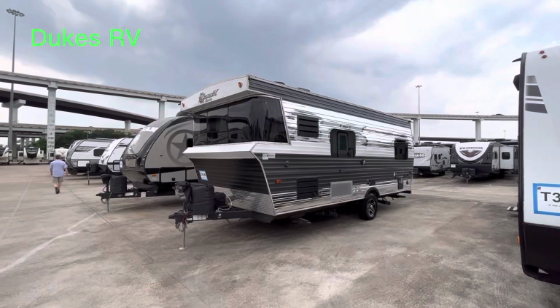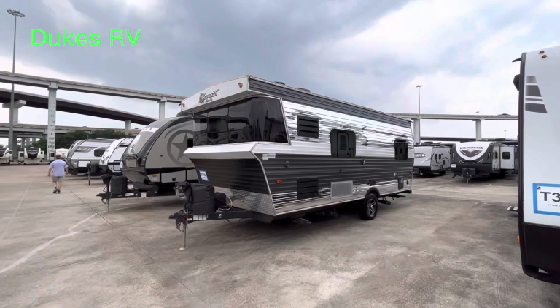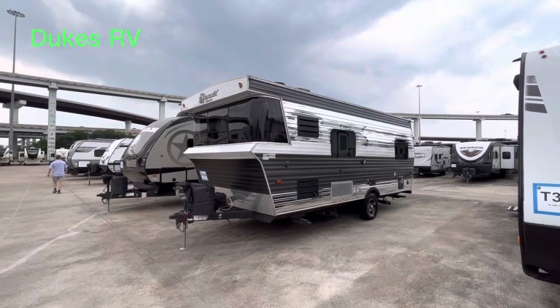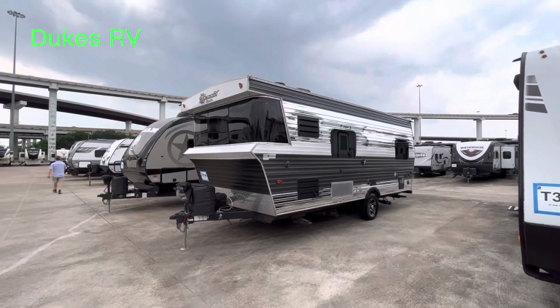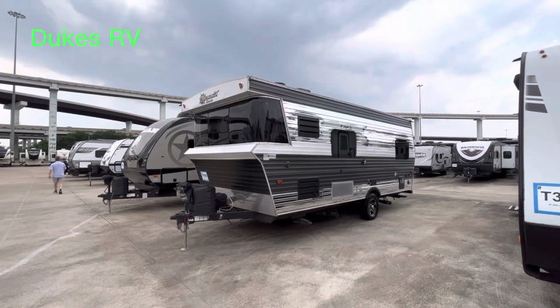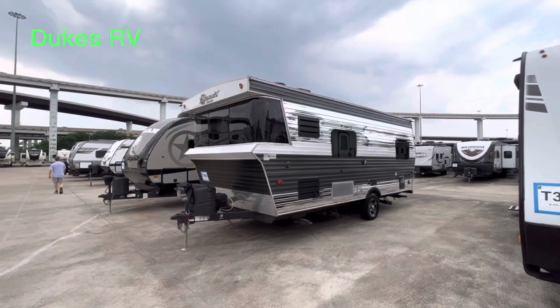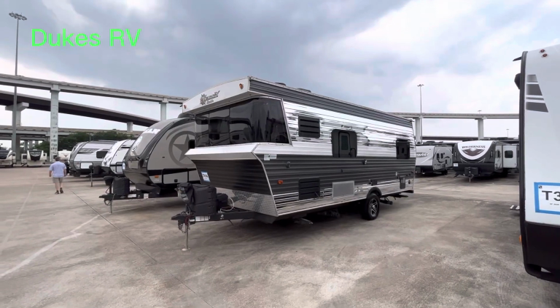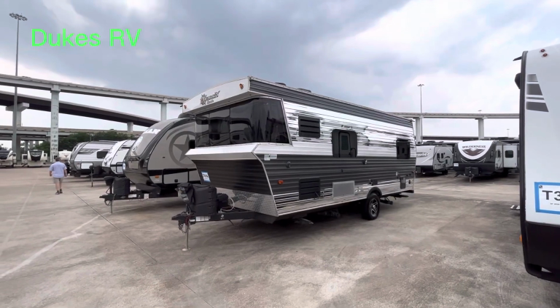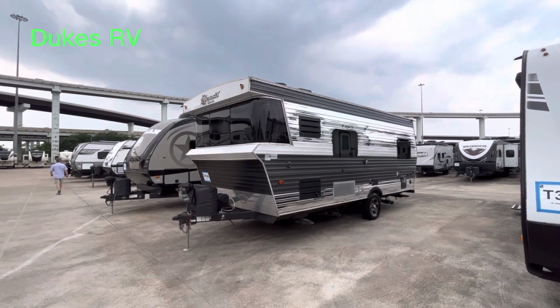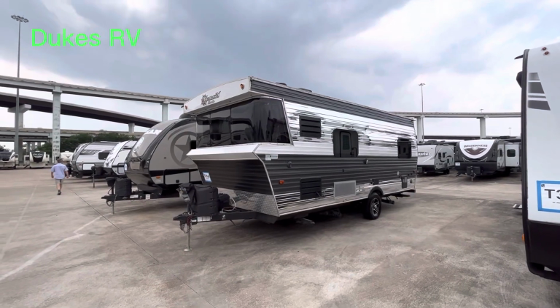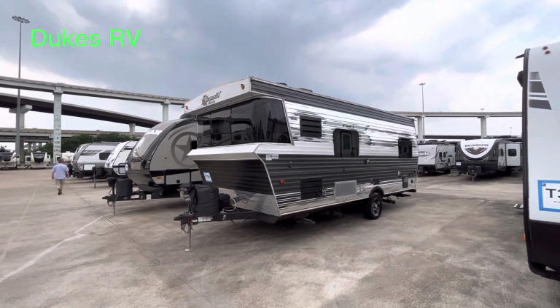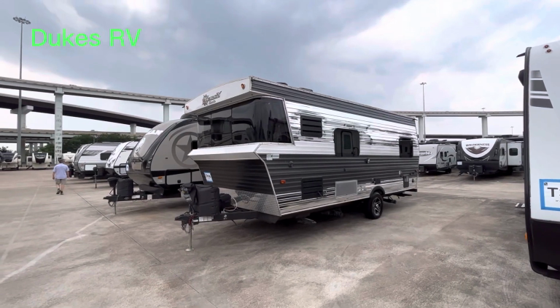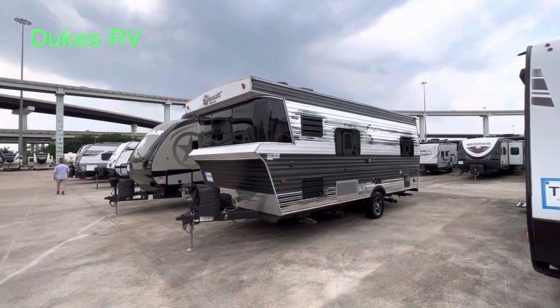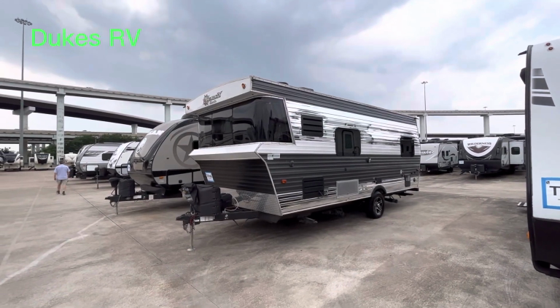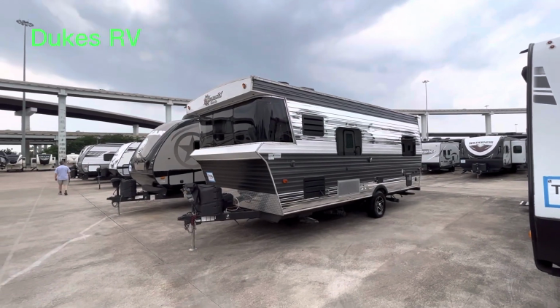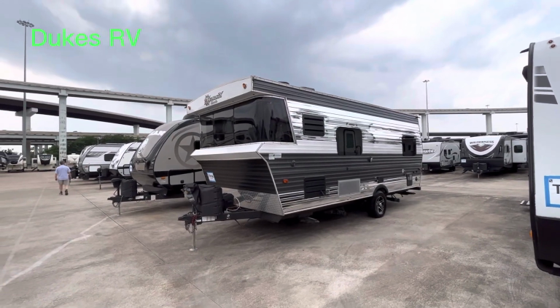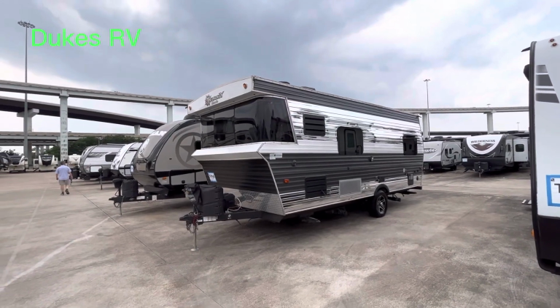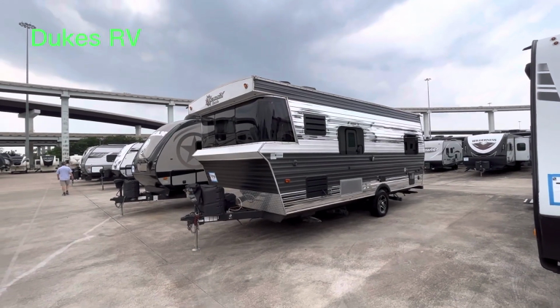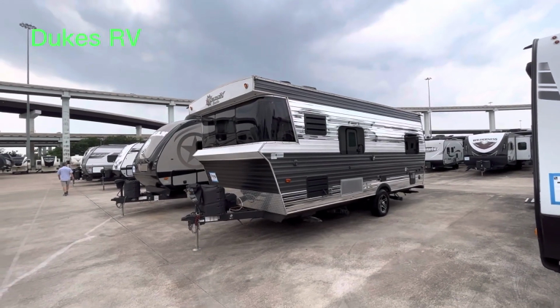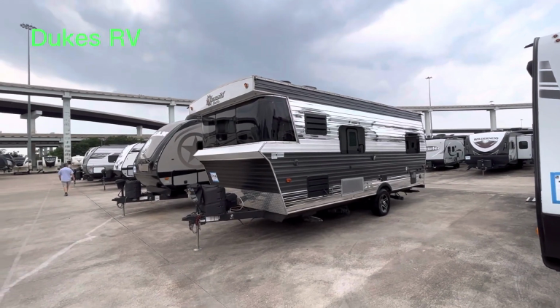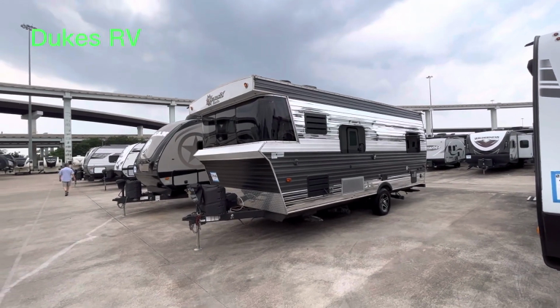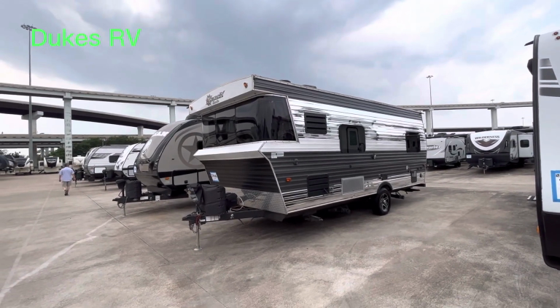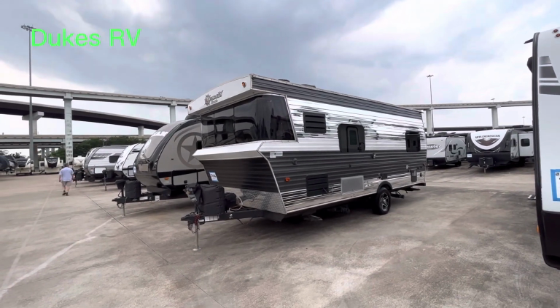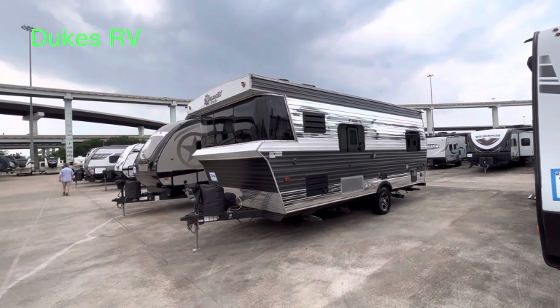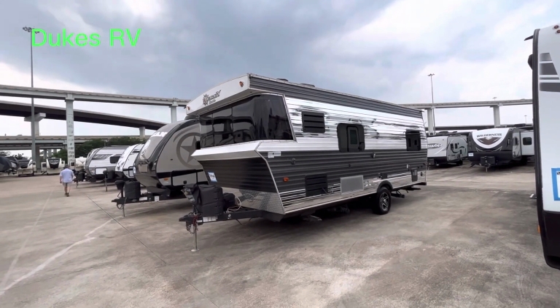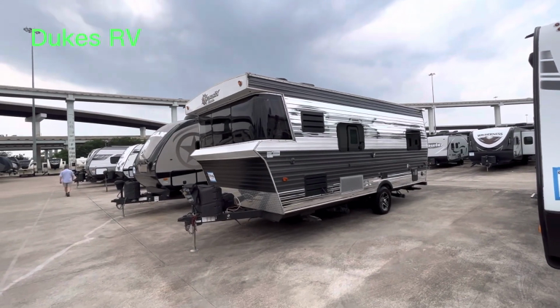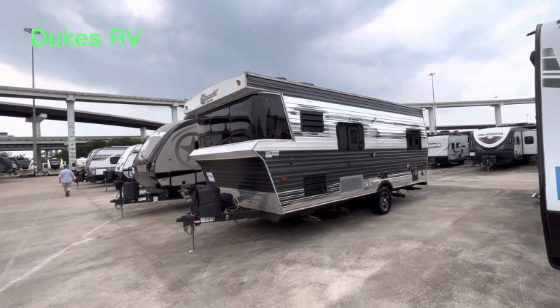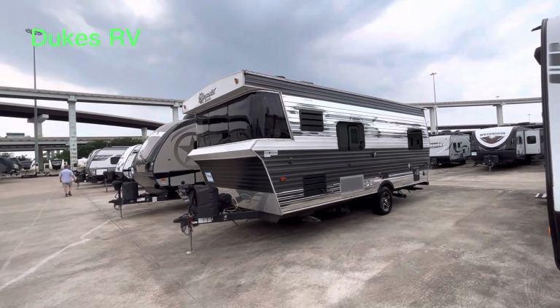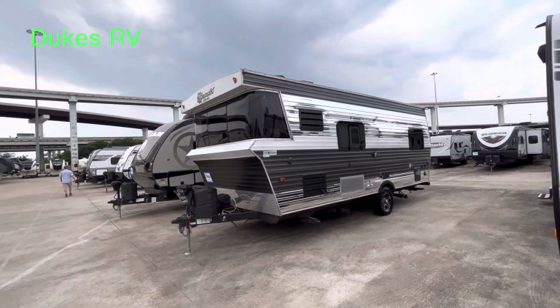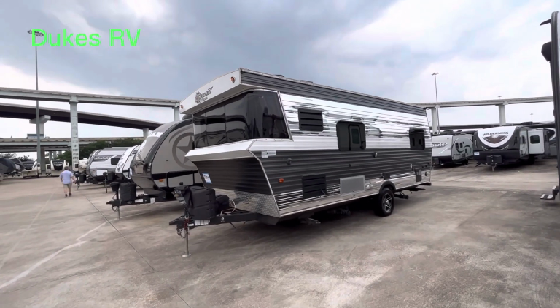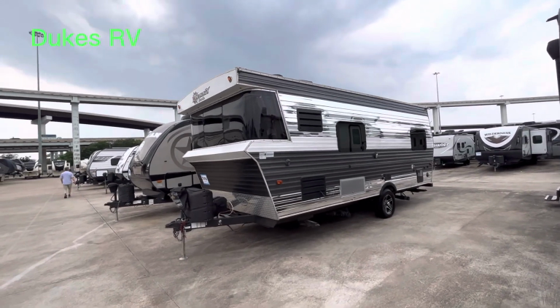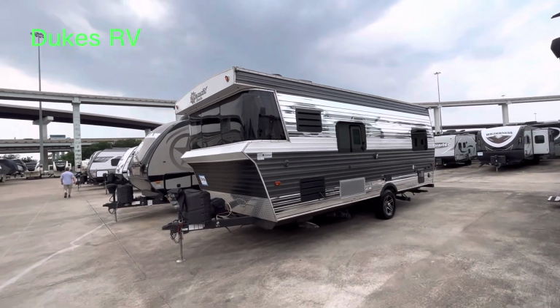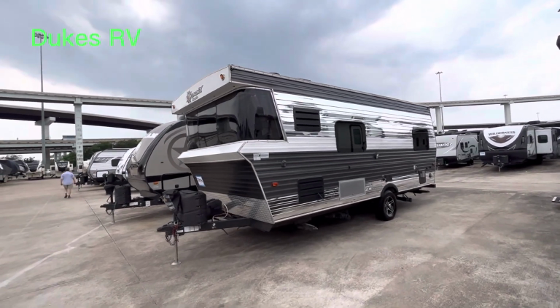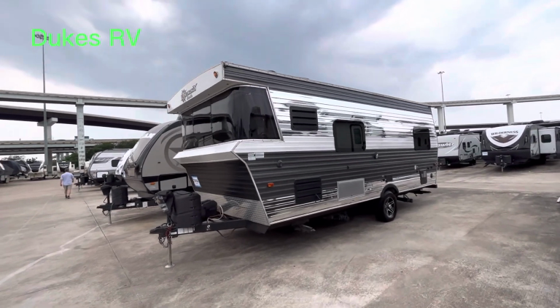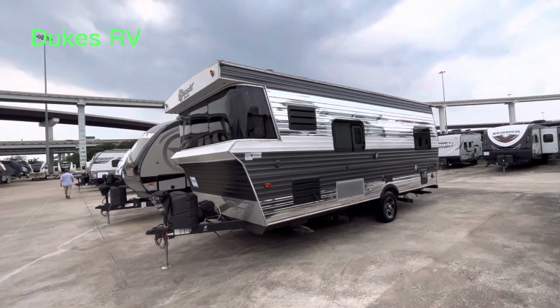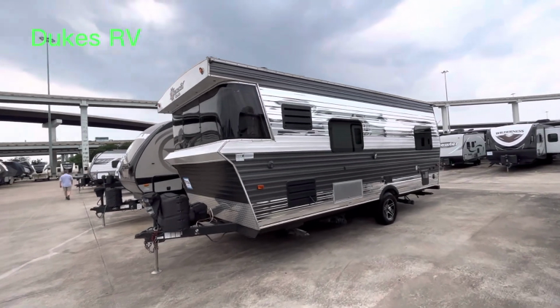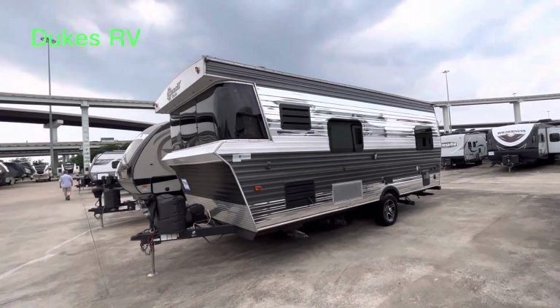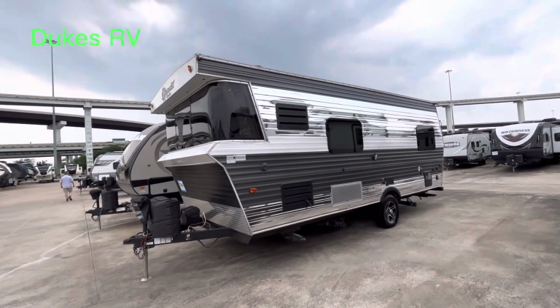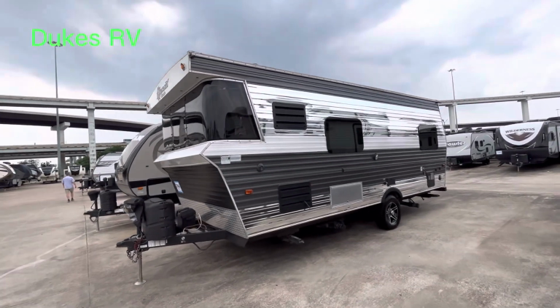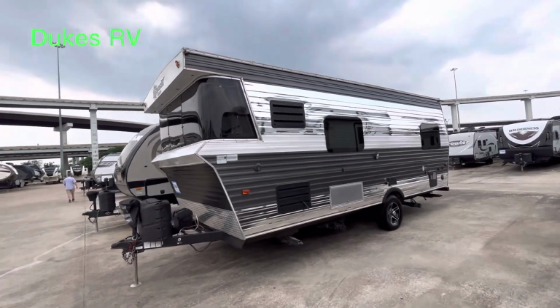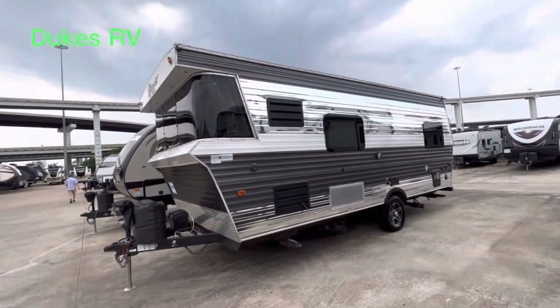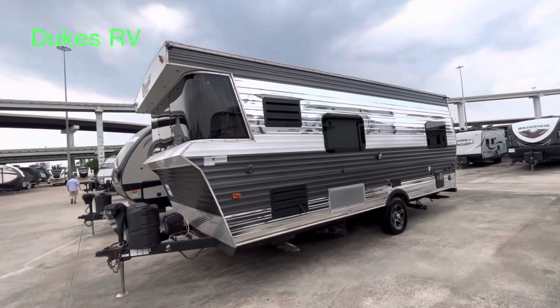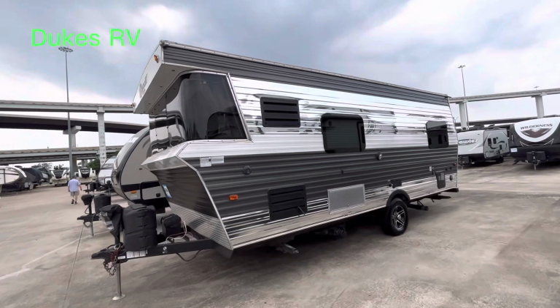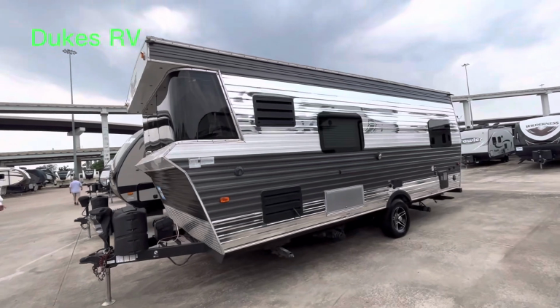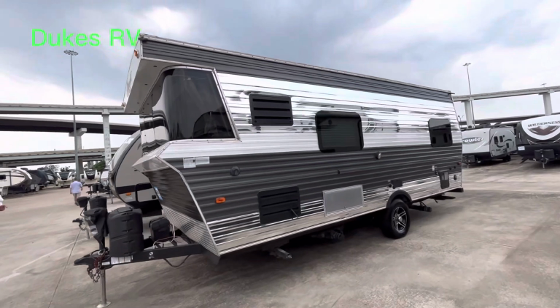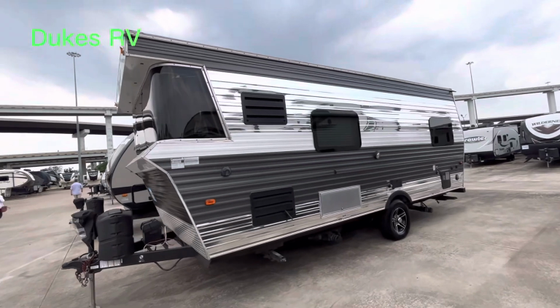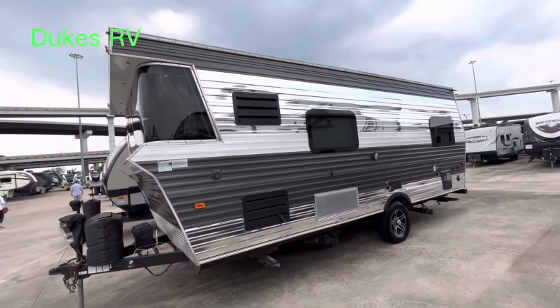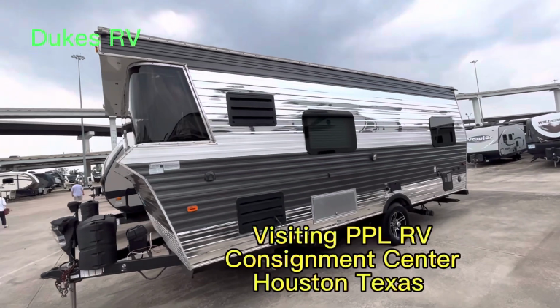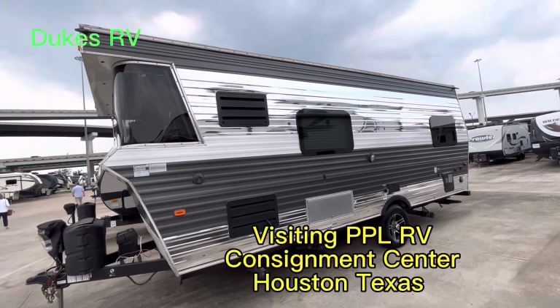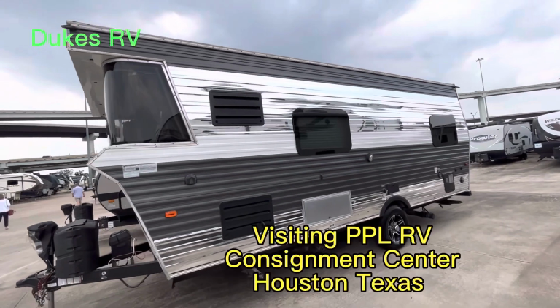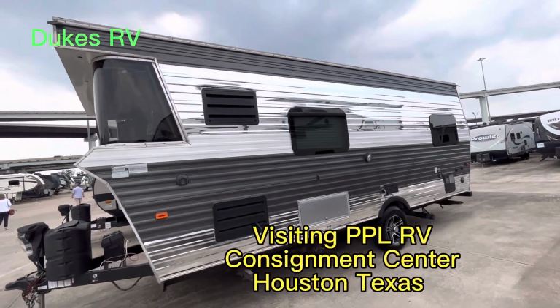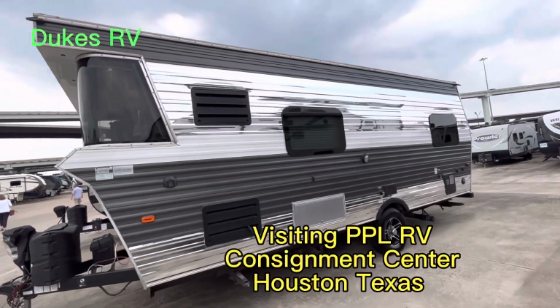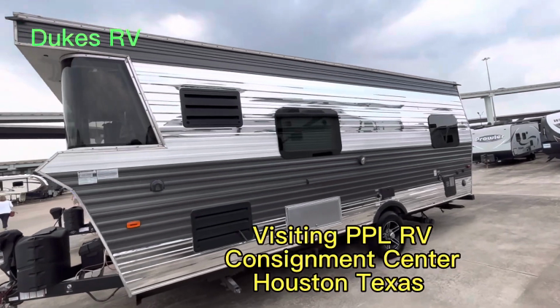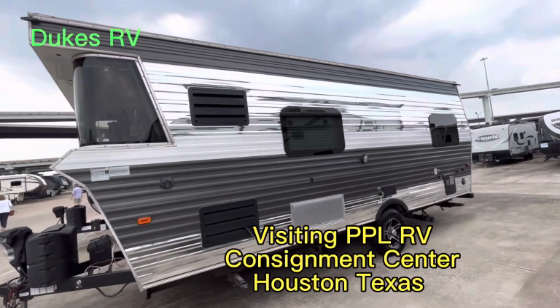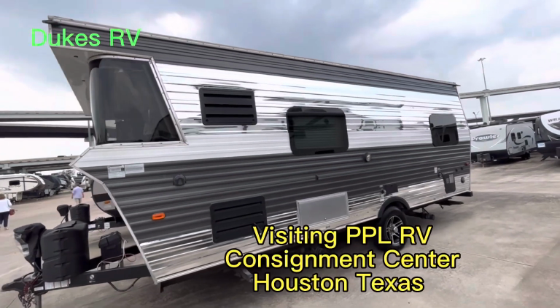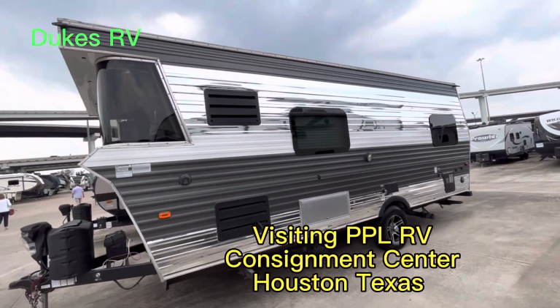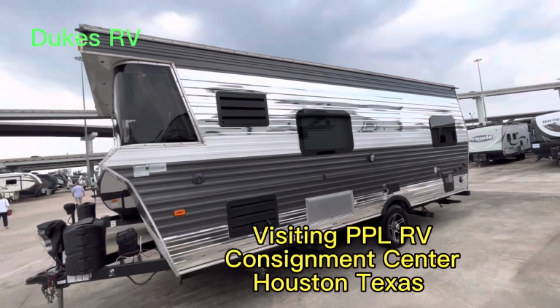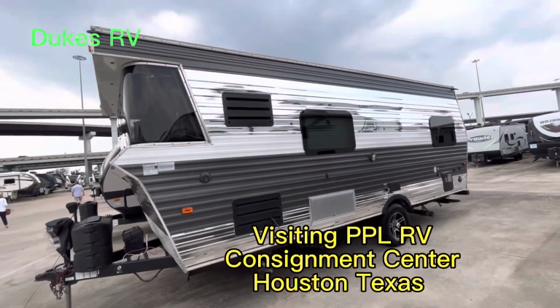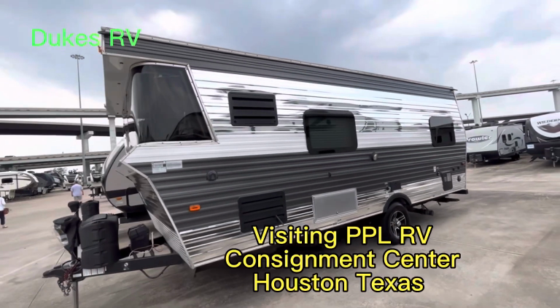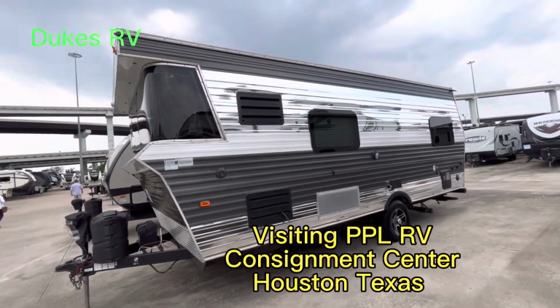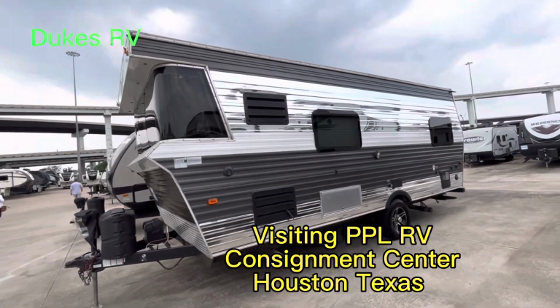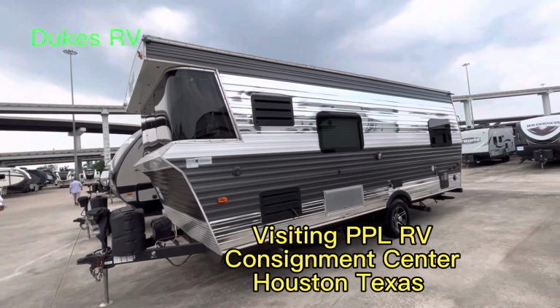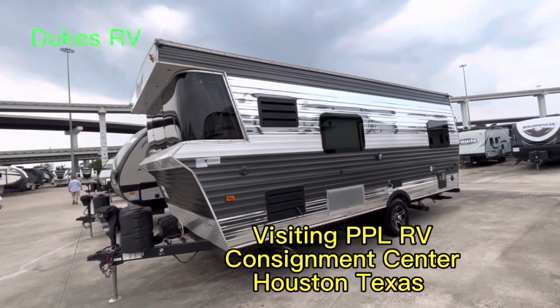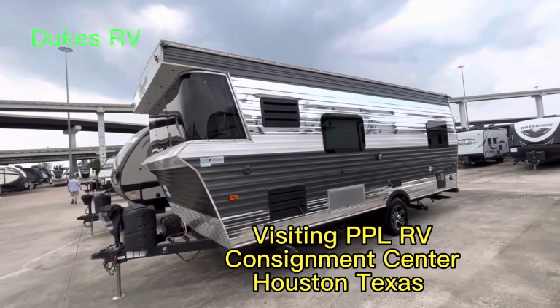Hey, welcome to Dukes RV. This is Duke, your video host, and today we're looking at a fun one. This is the Heartland Terry Classic.